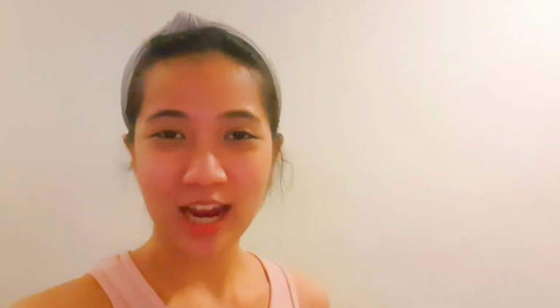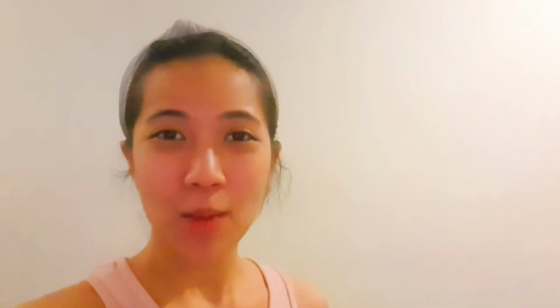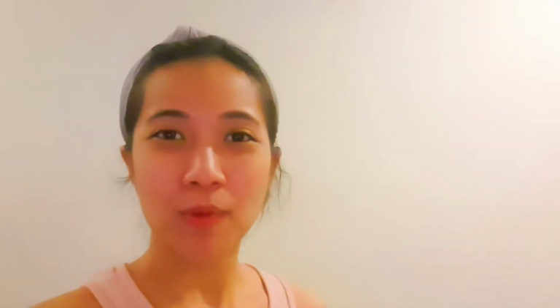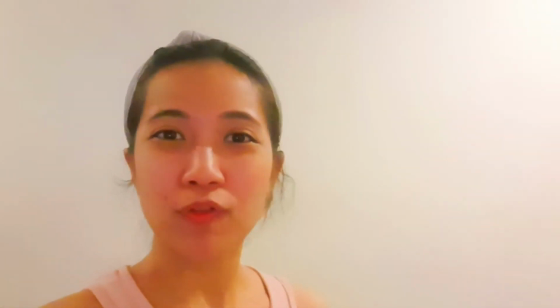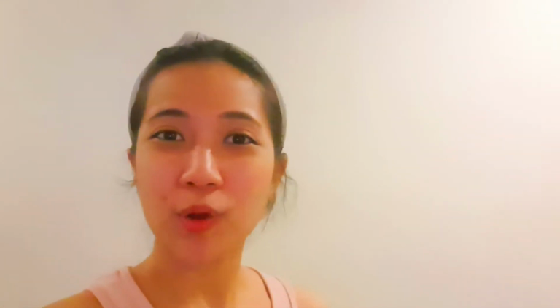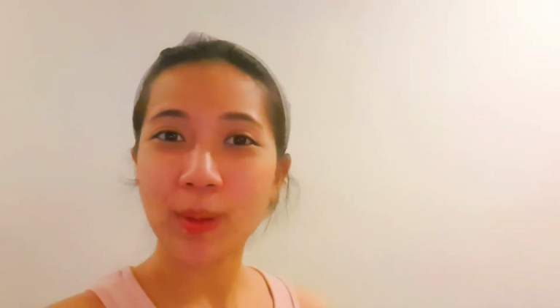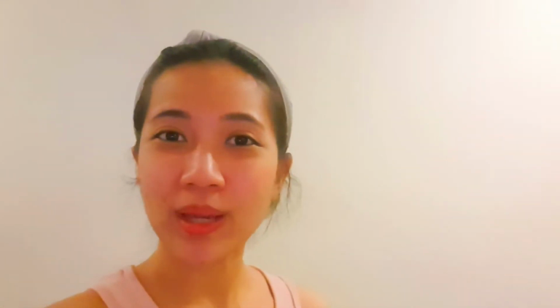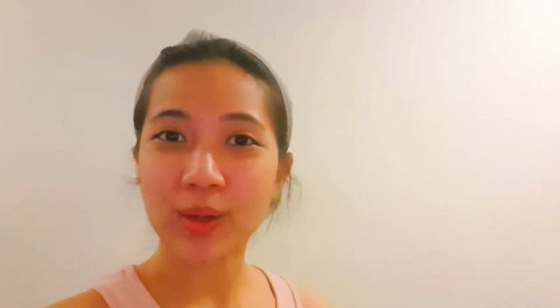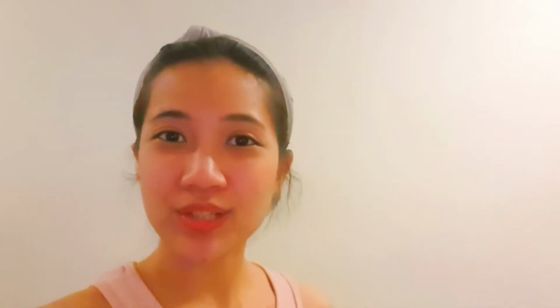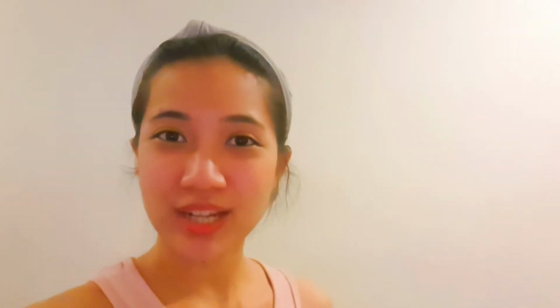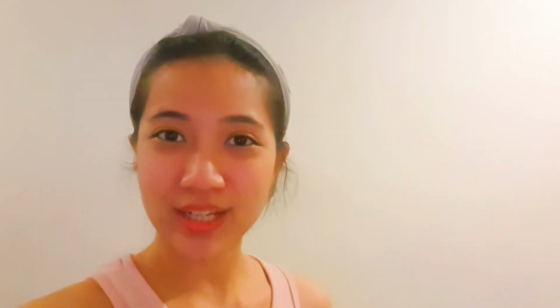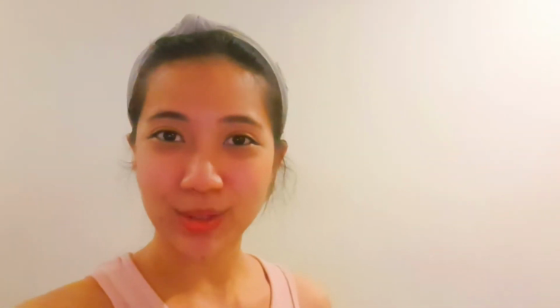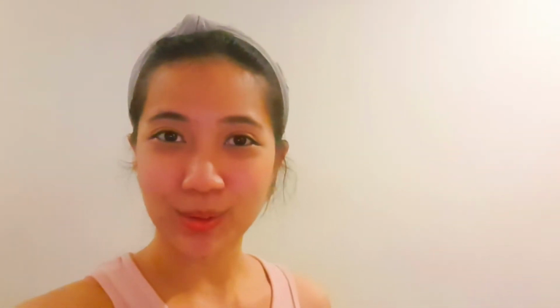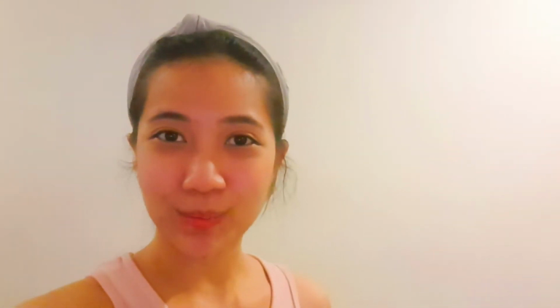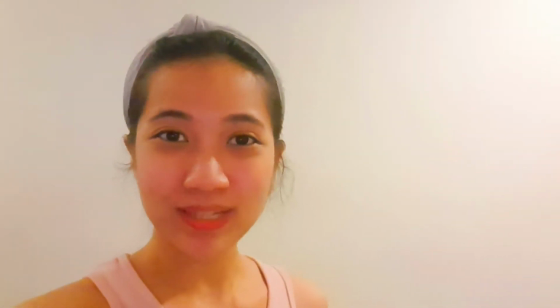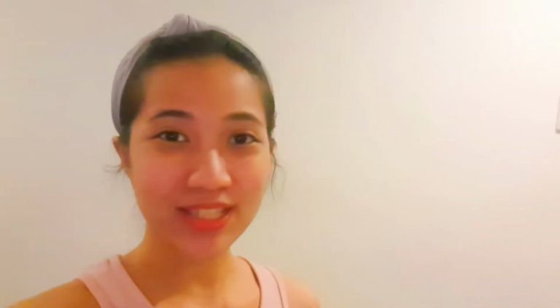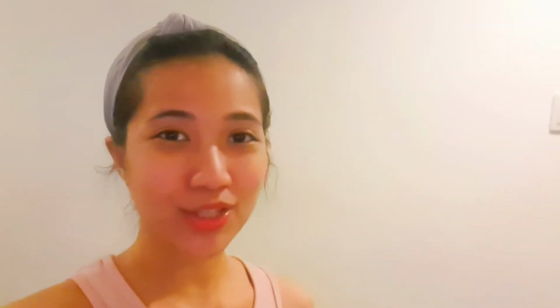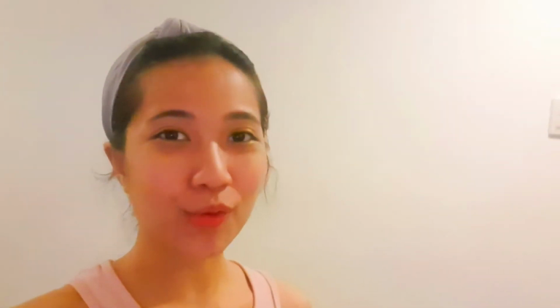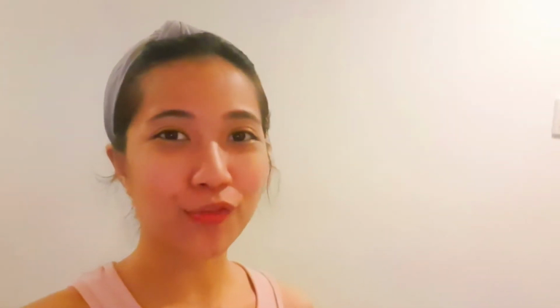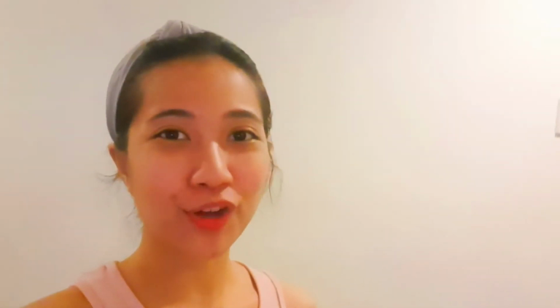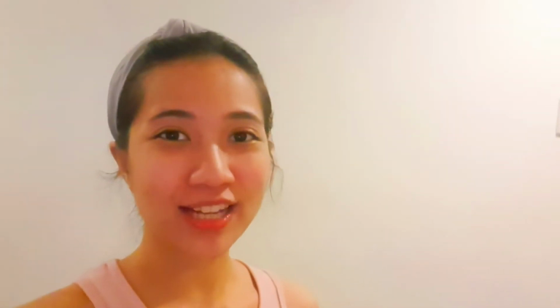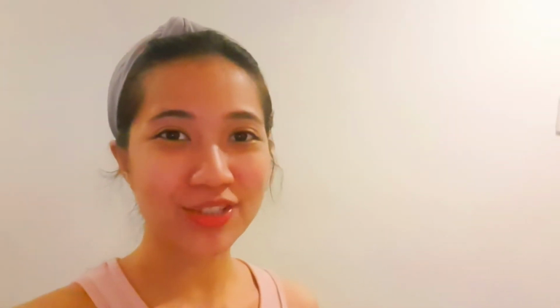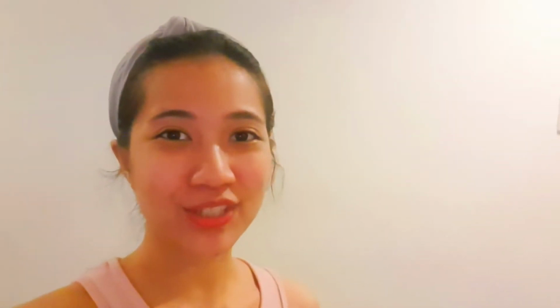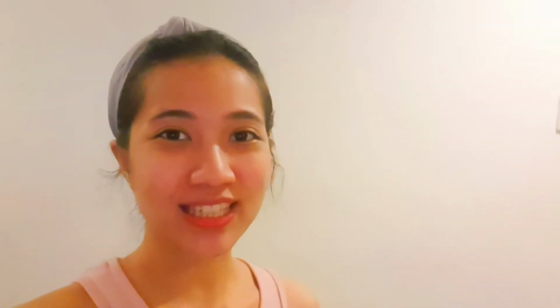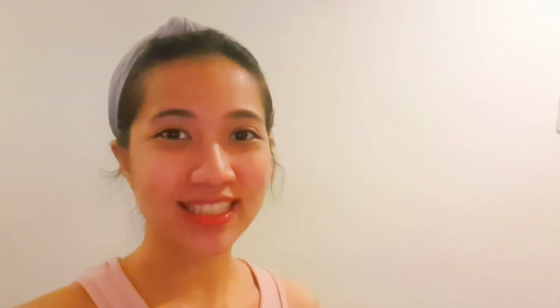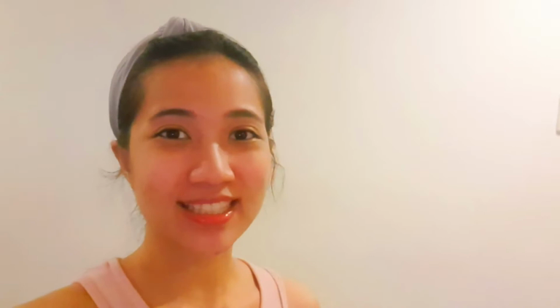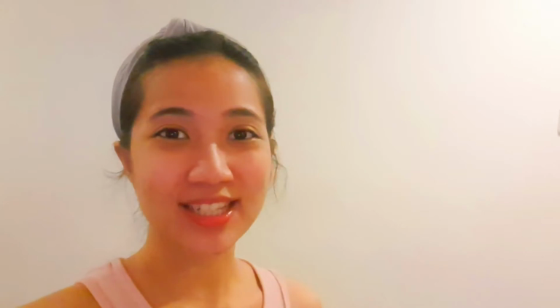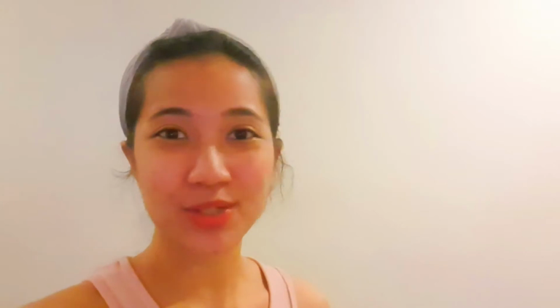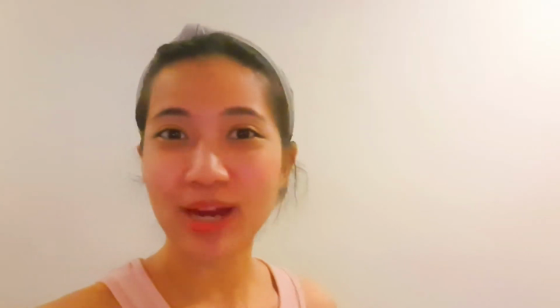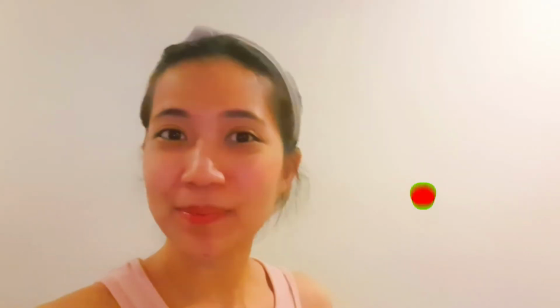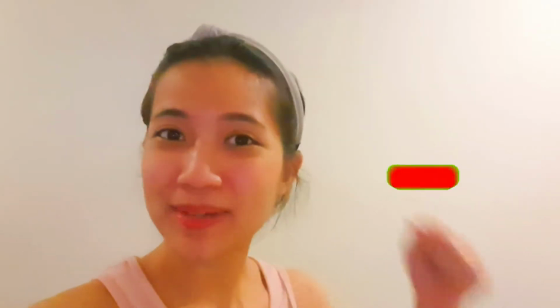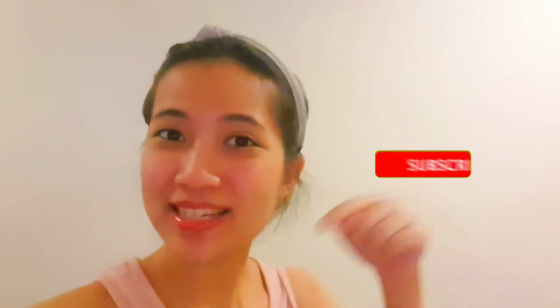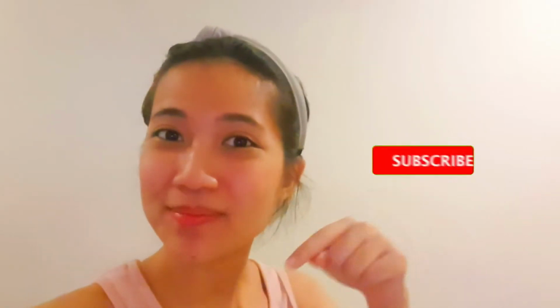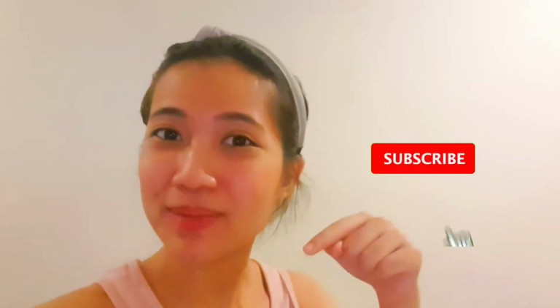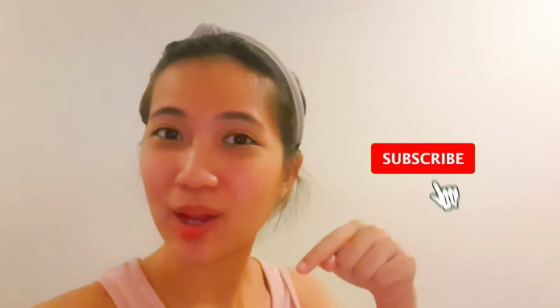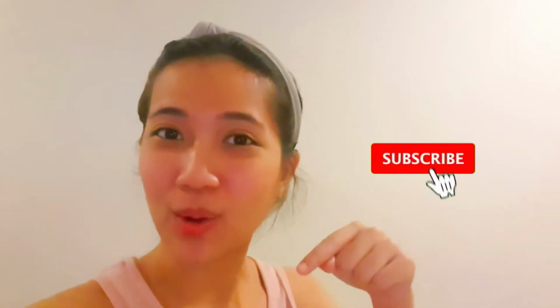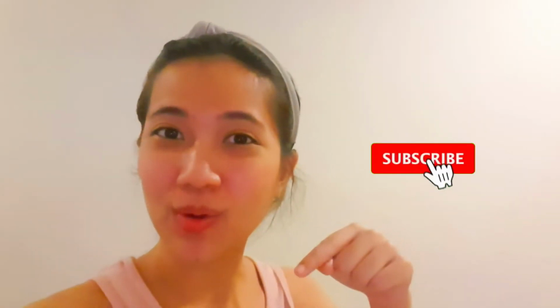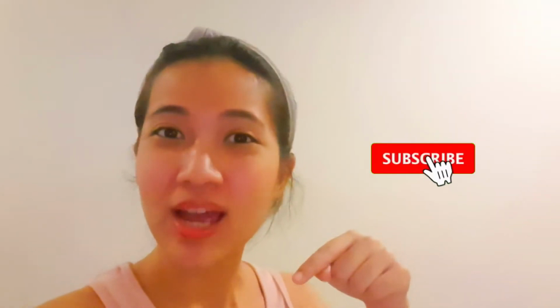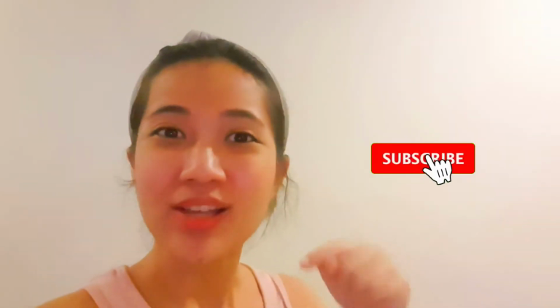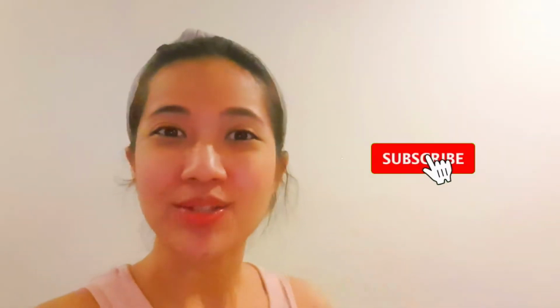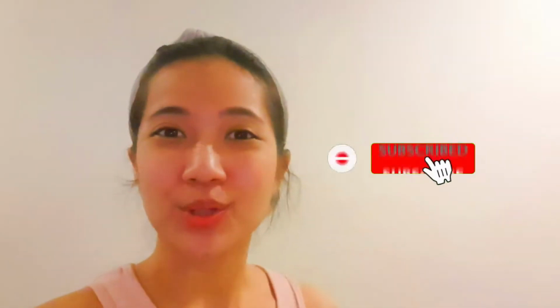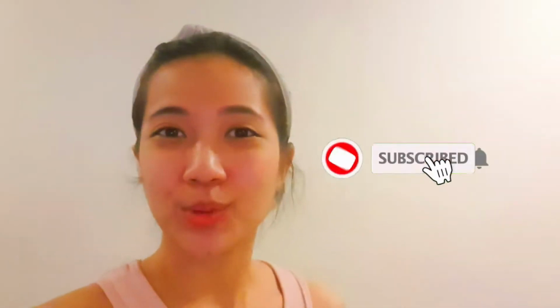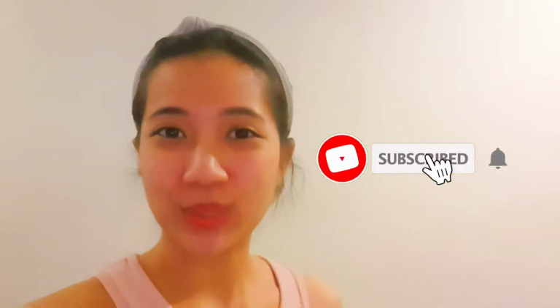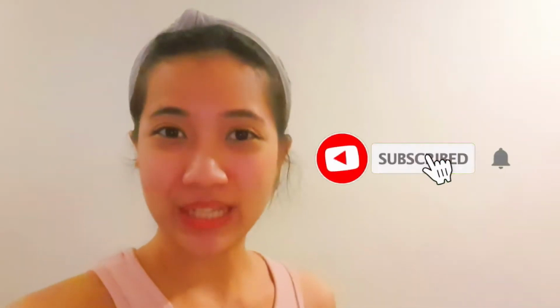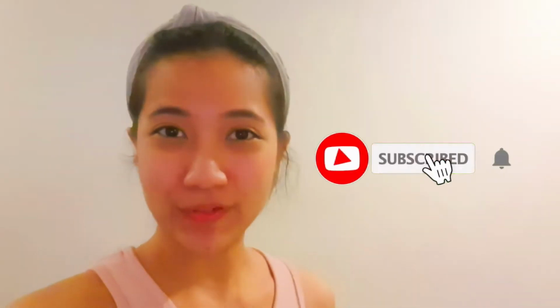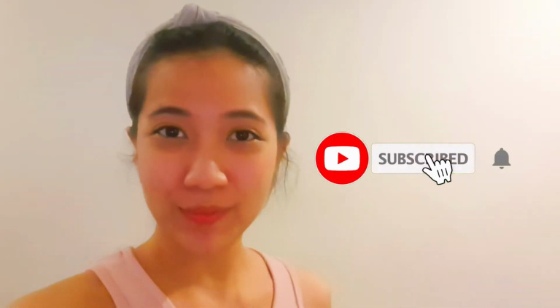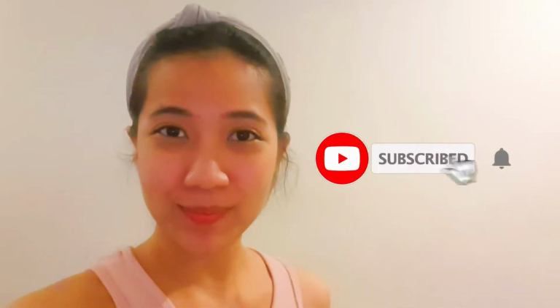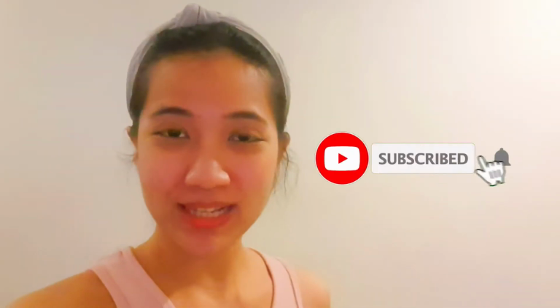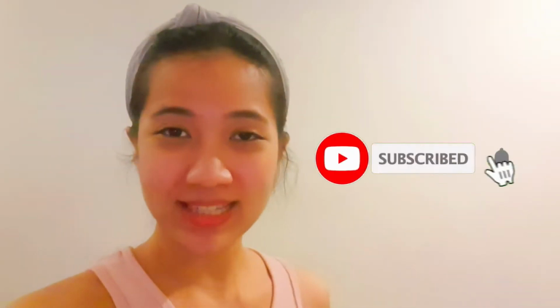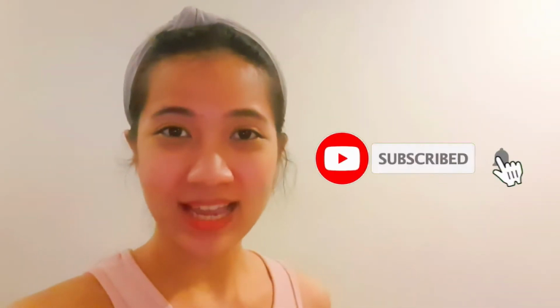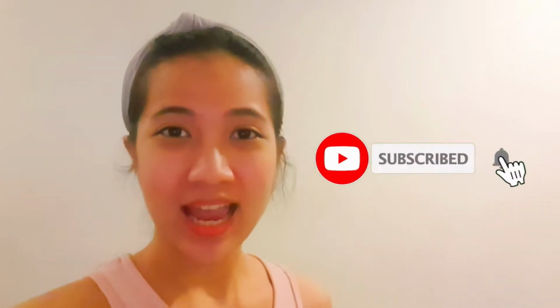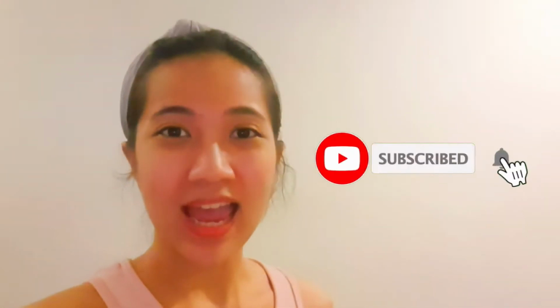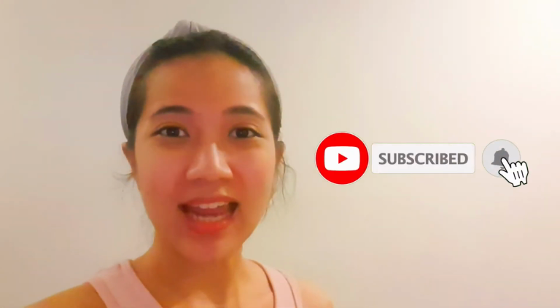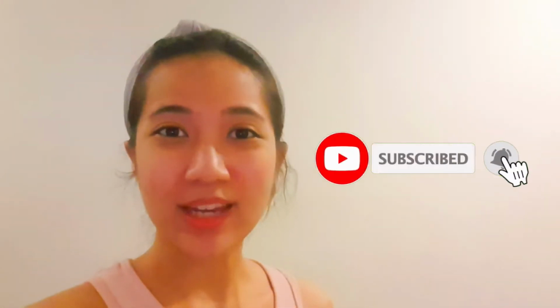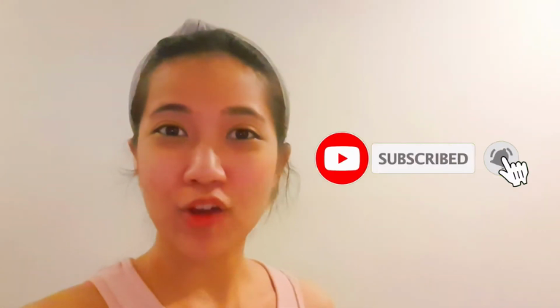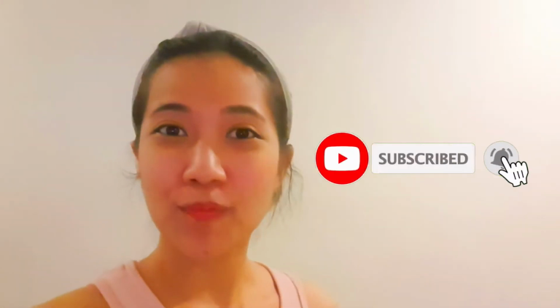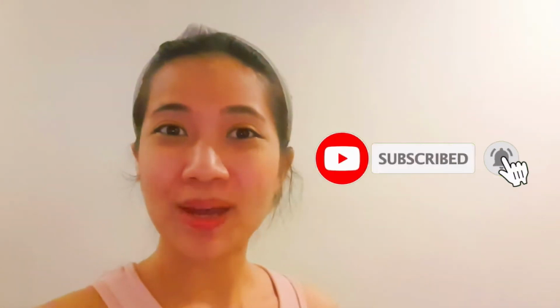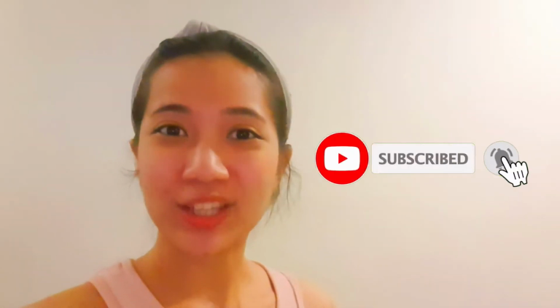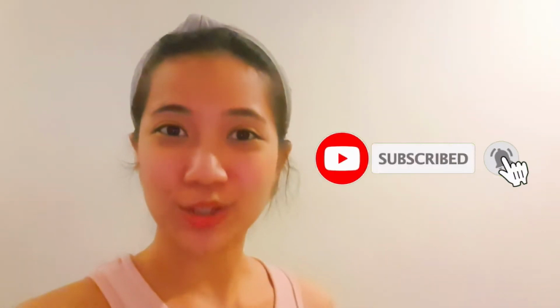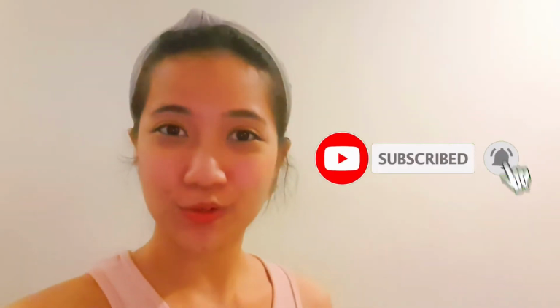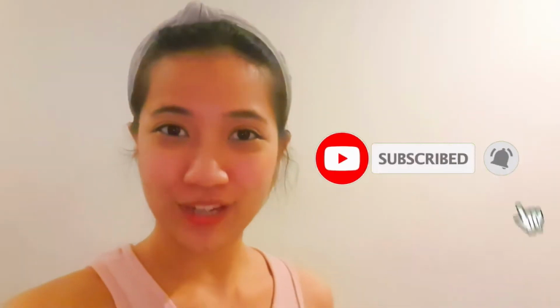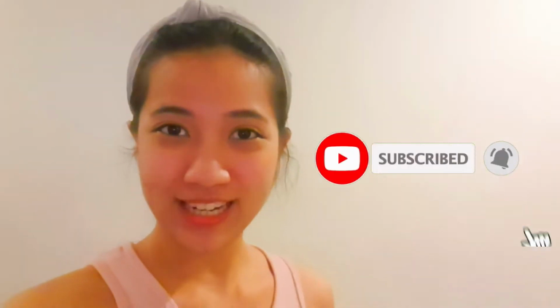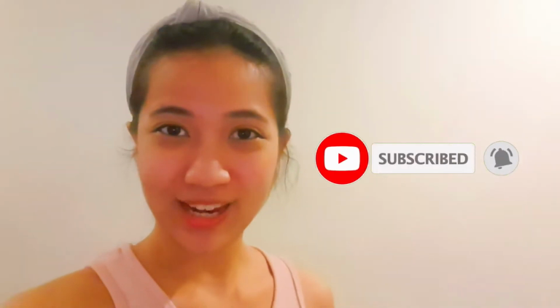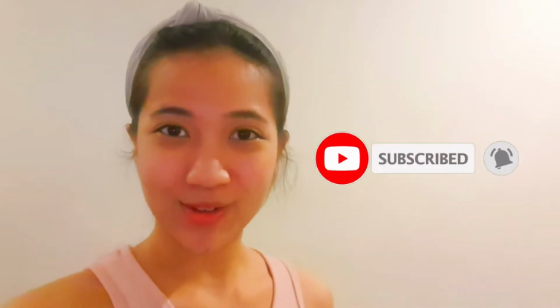Before we continue, please don't forget to click the subscribe button below so you will never miss any of my new videos.